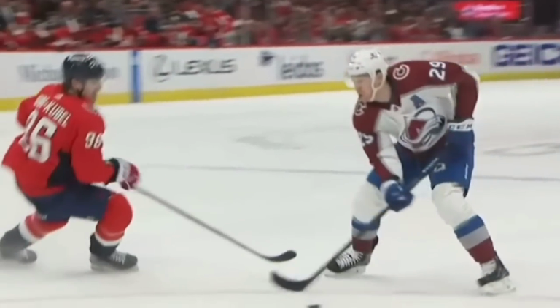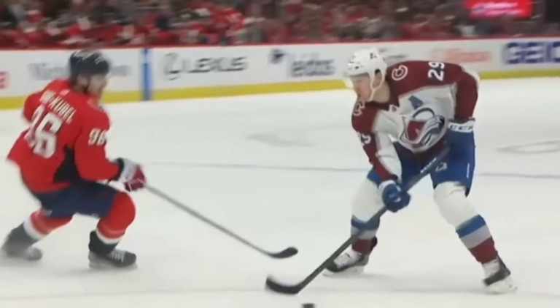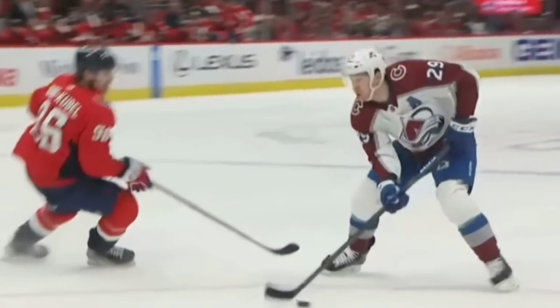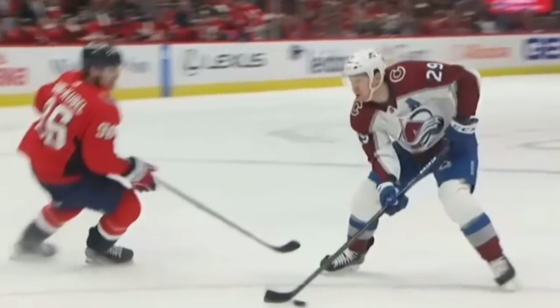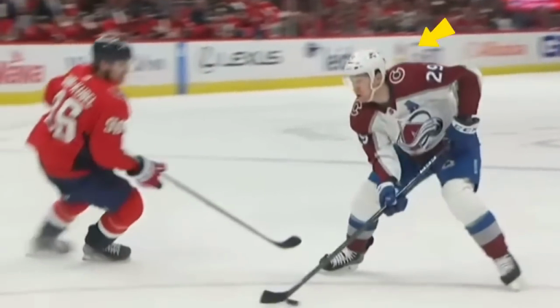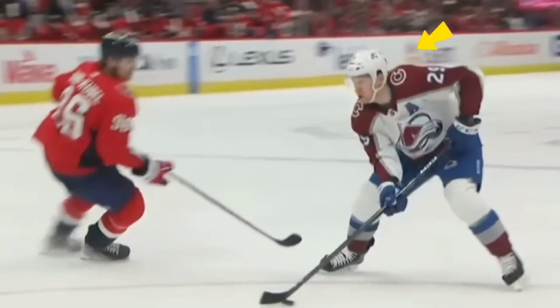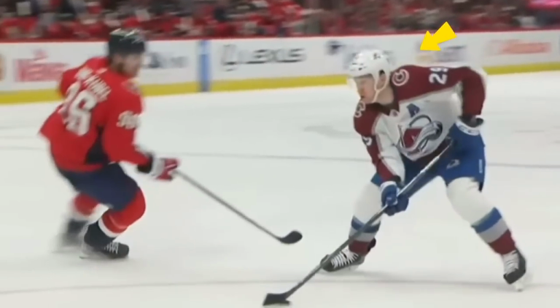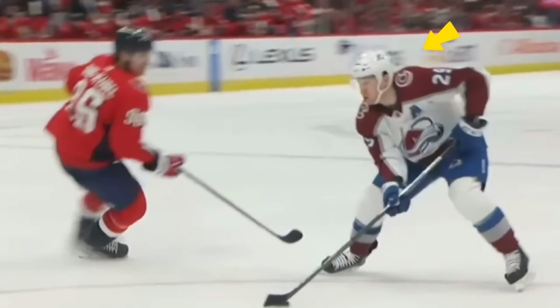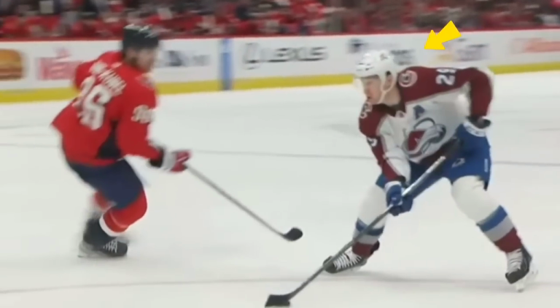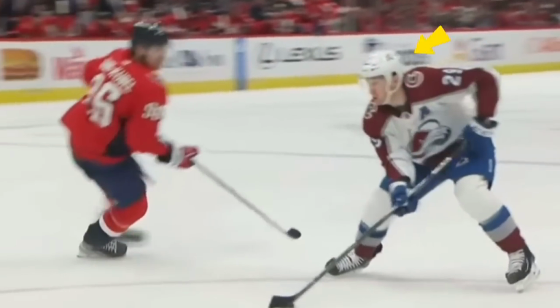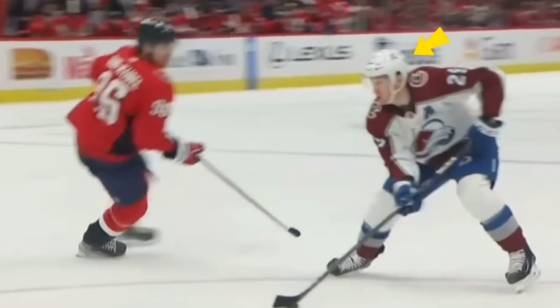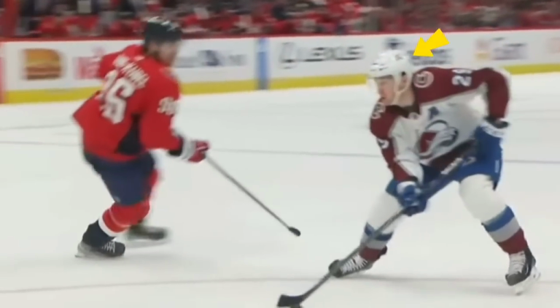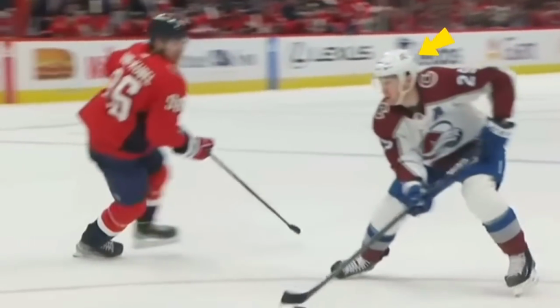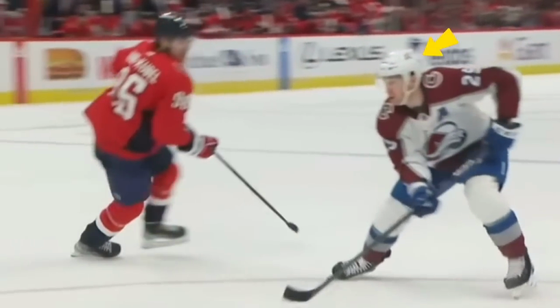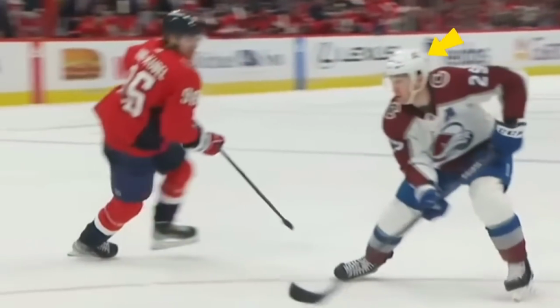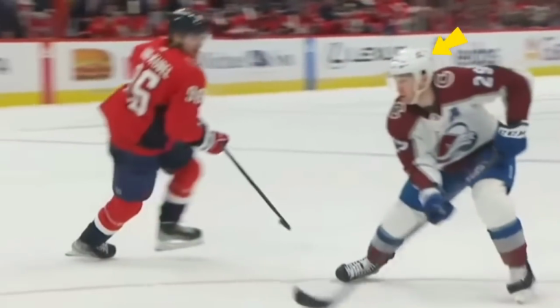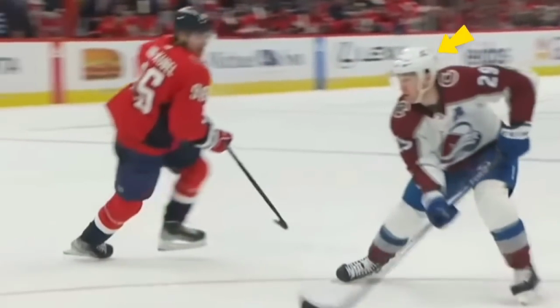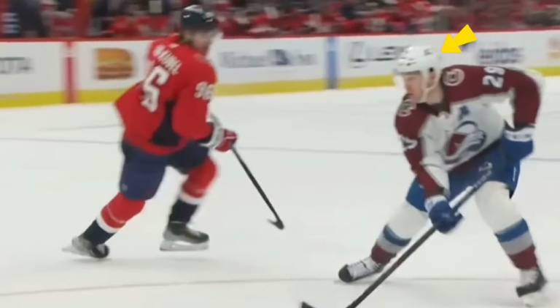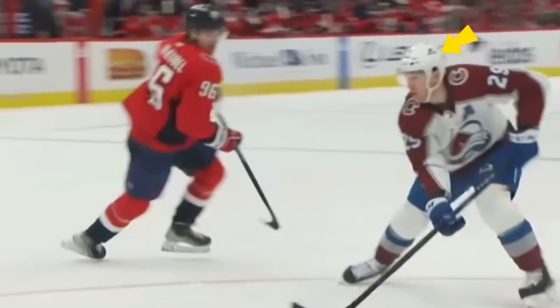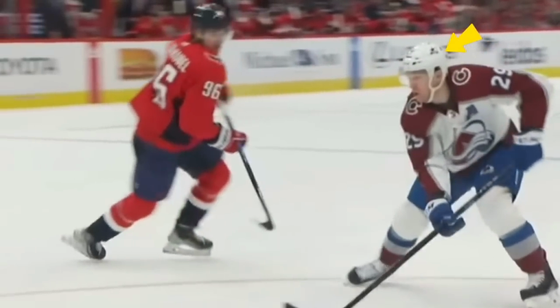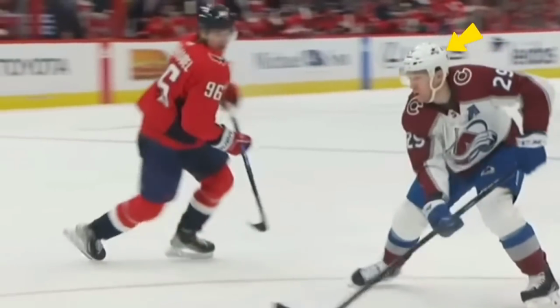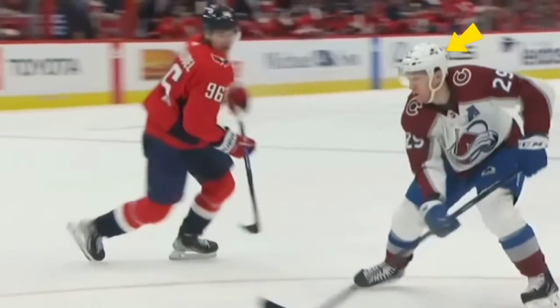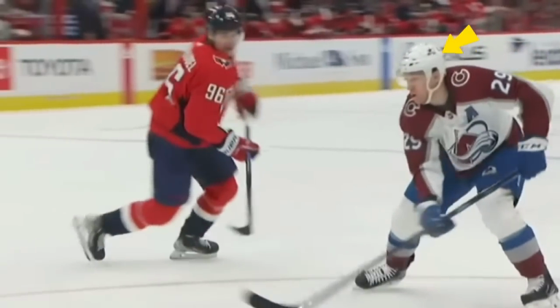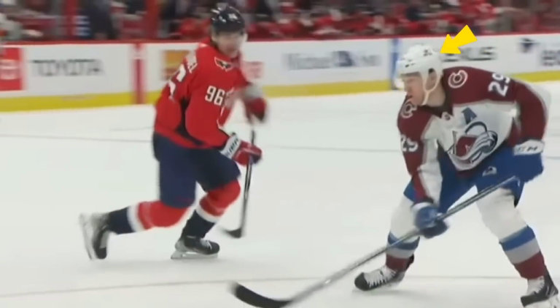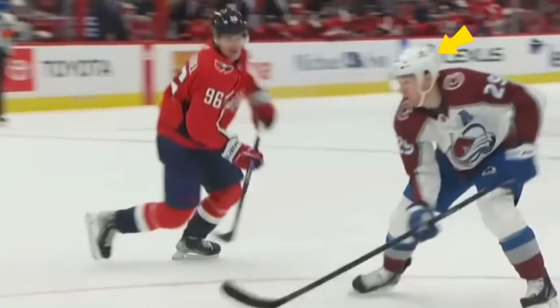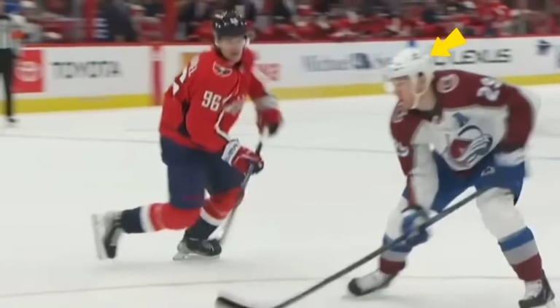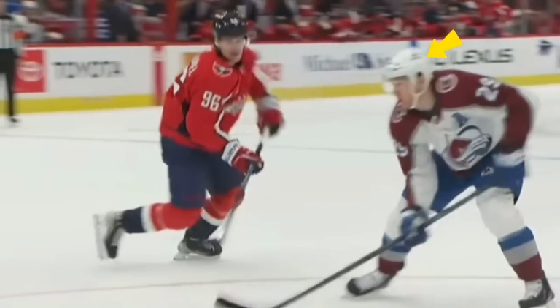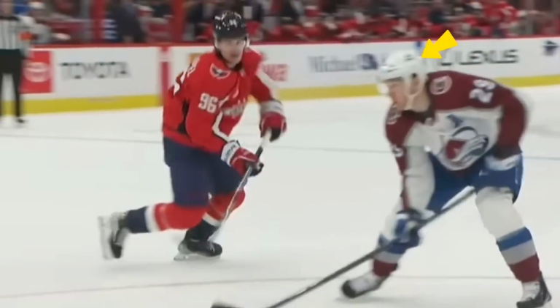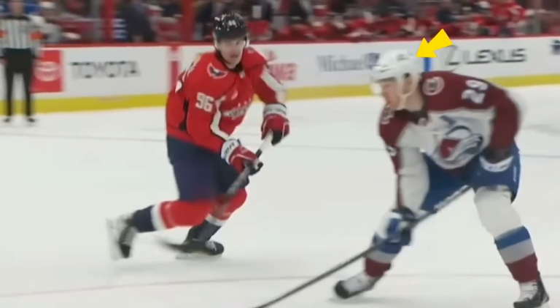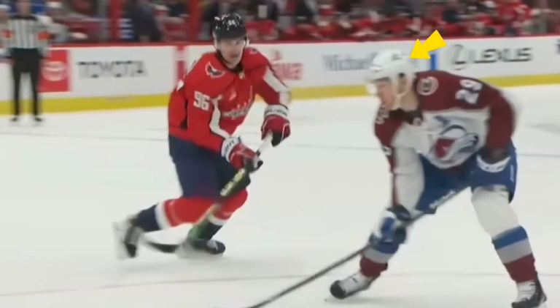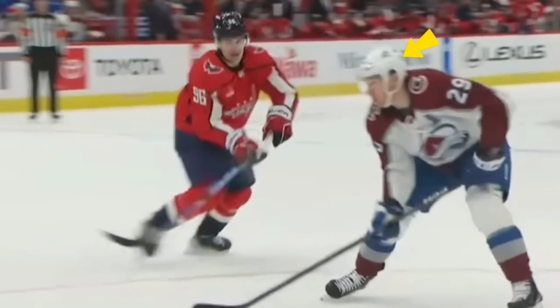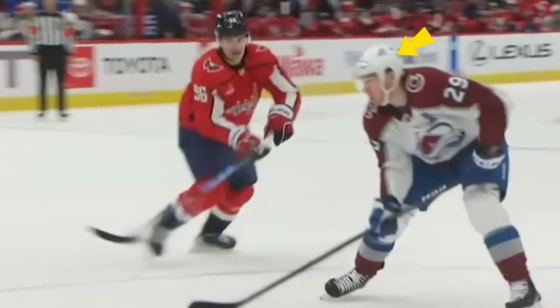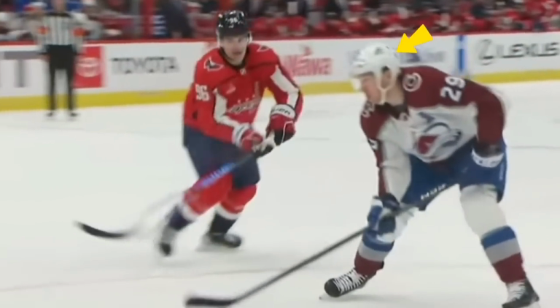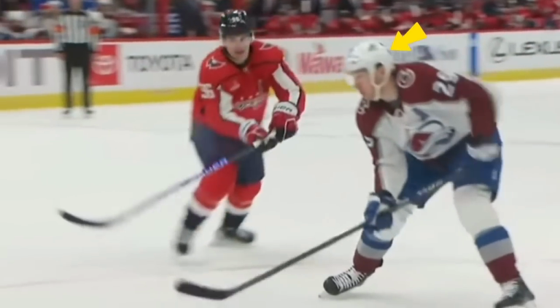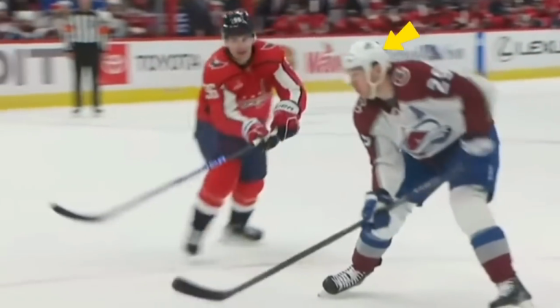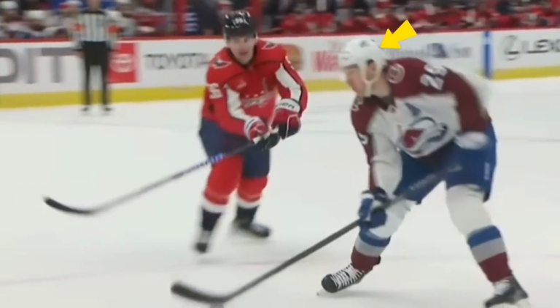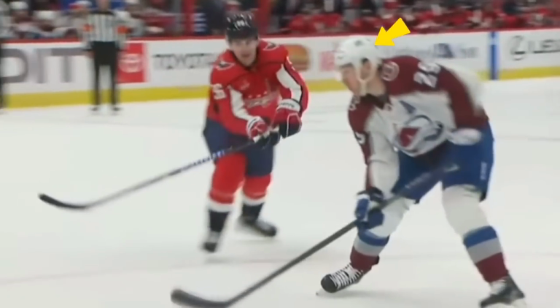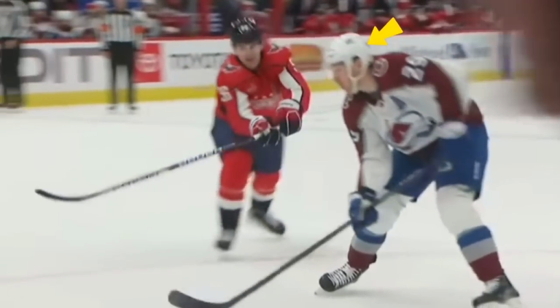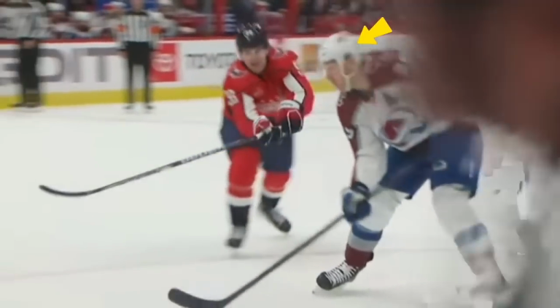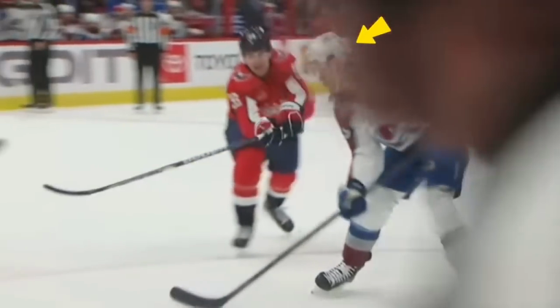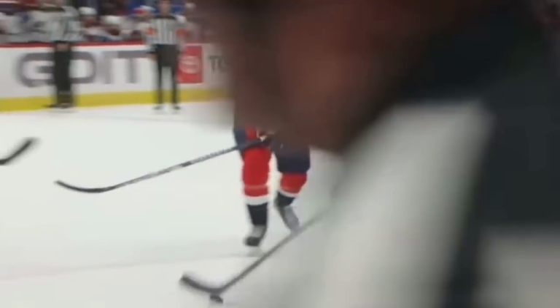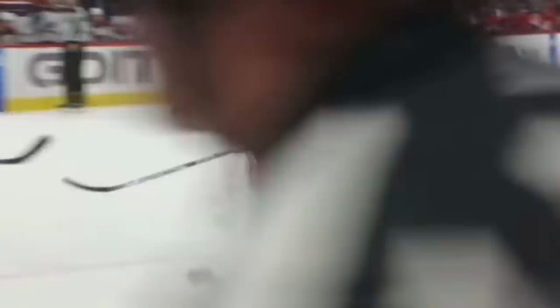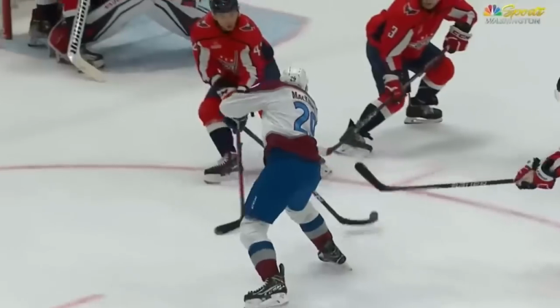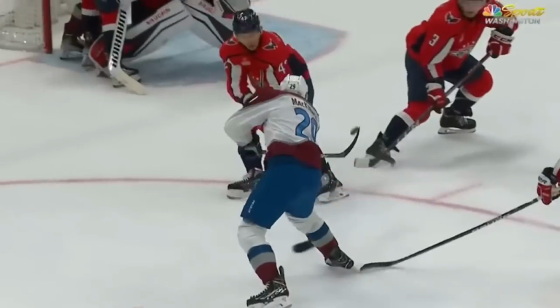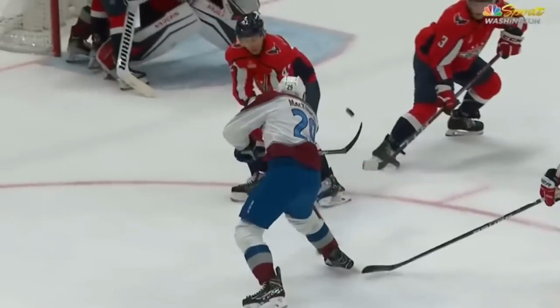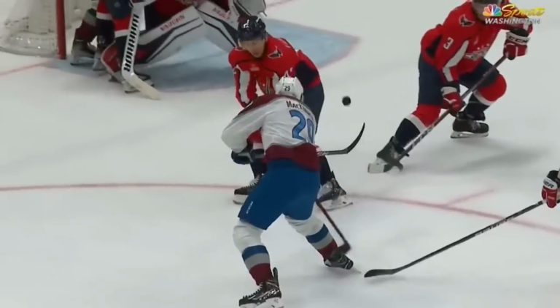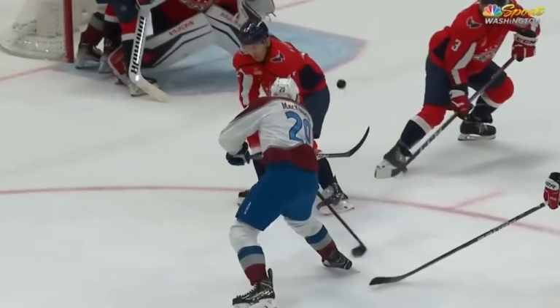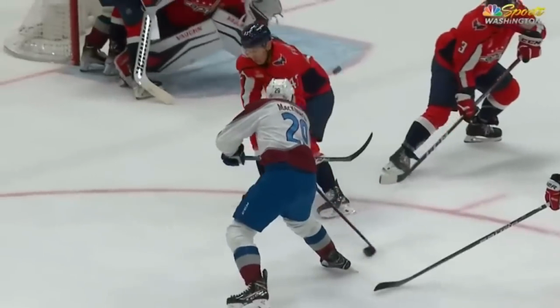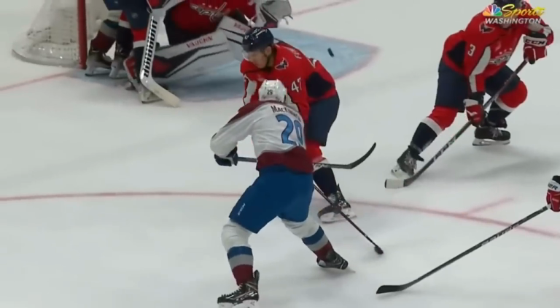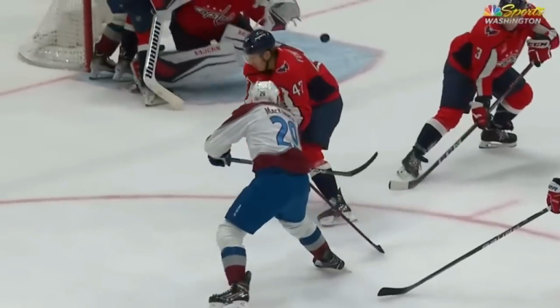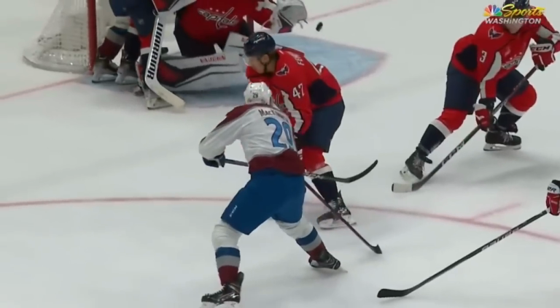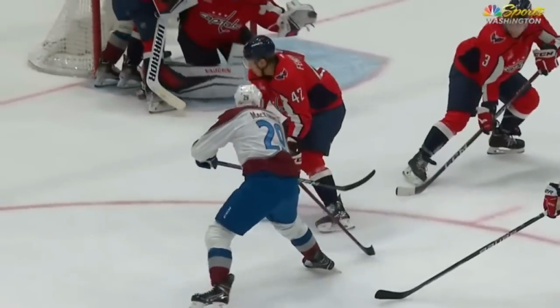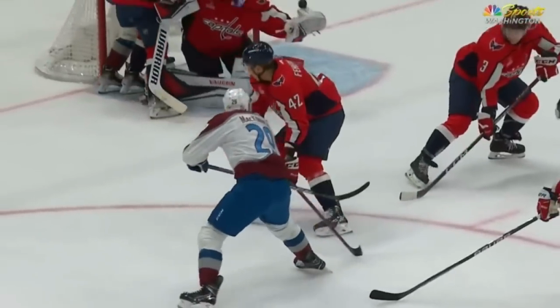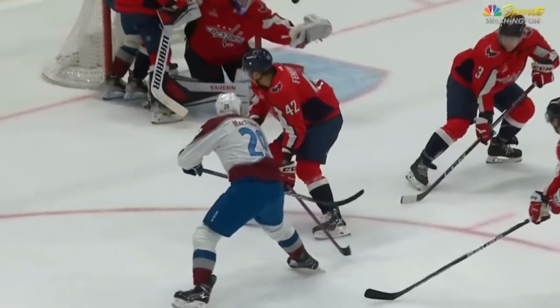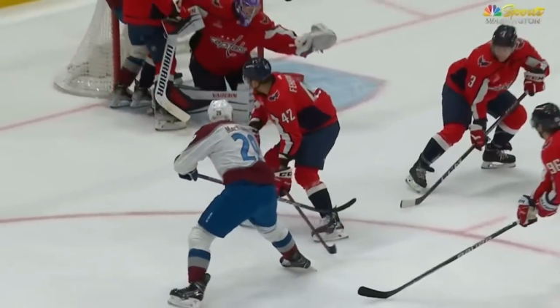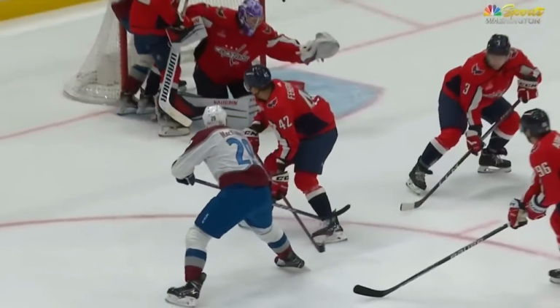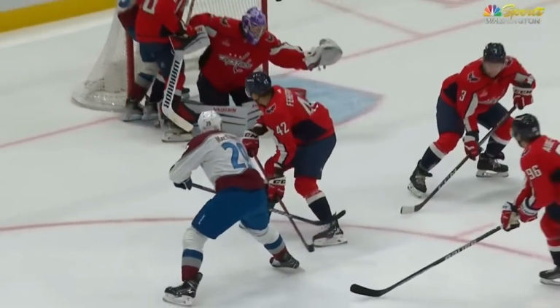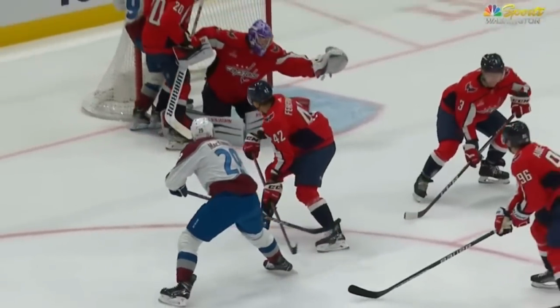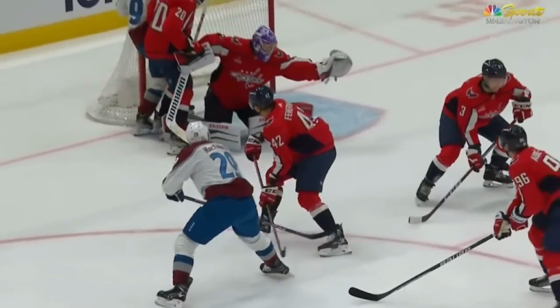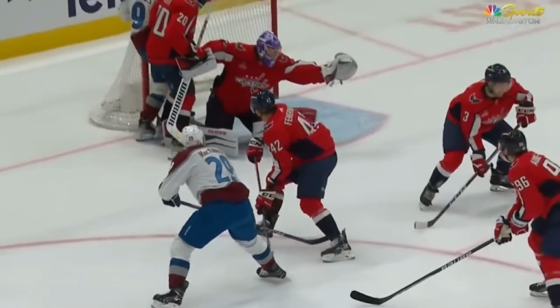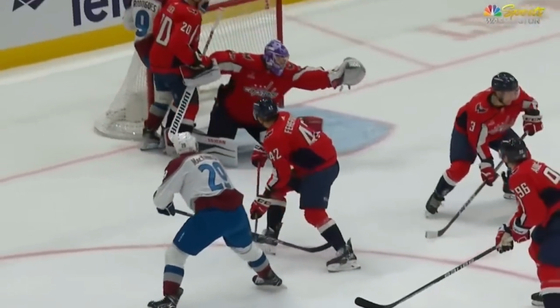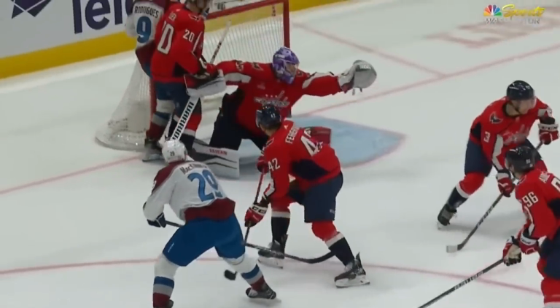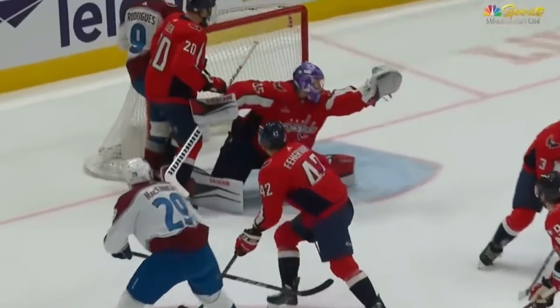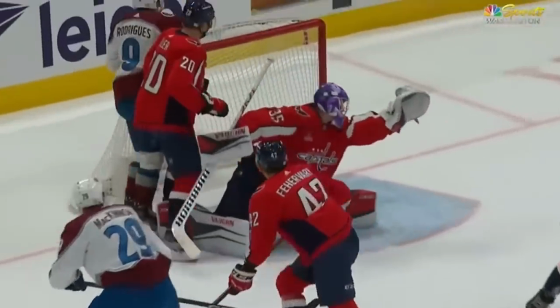After he makes that move on Cabell, he's scanning his target, looking where he could place this puck, and then he places it so perfectly far post.